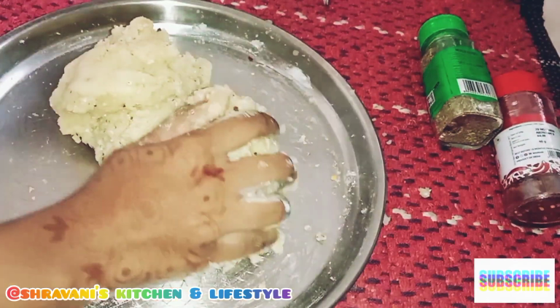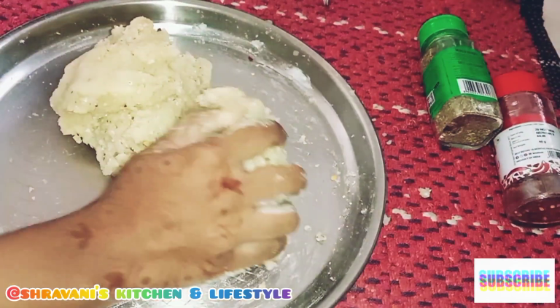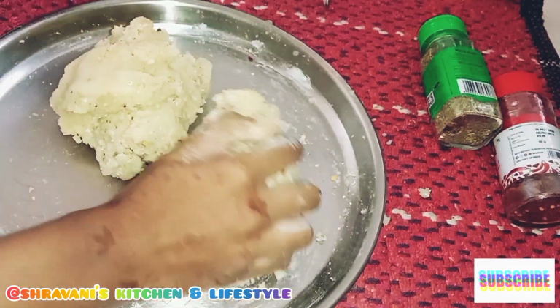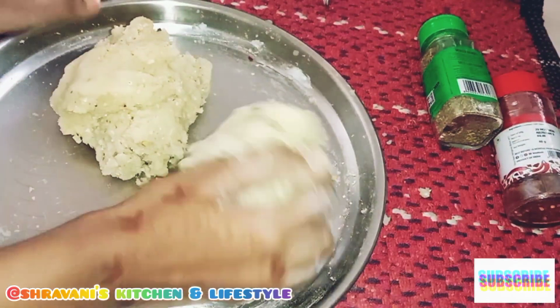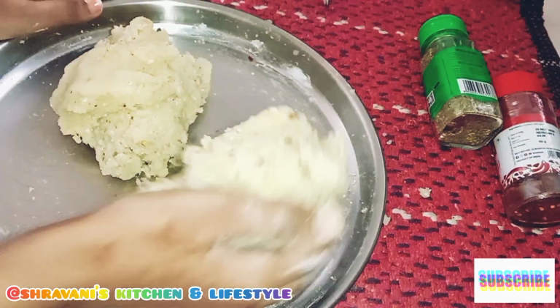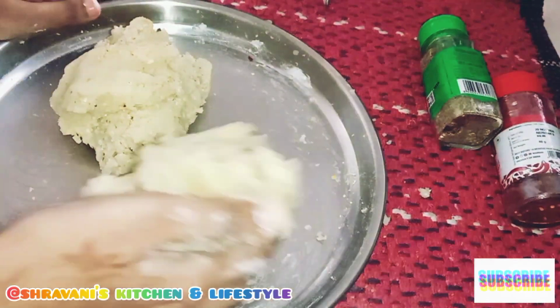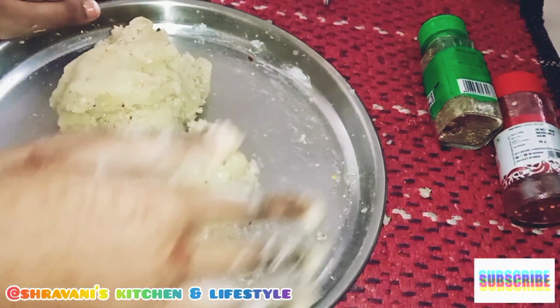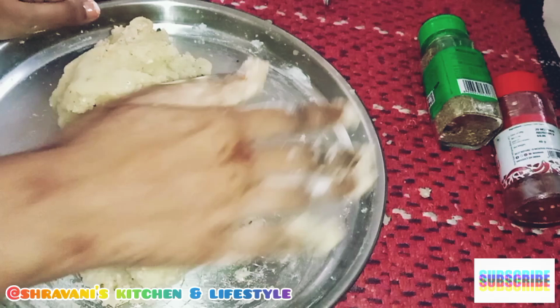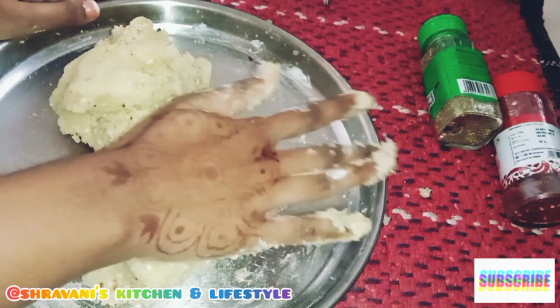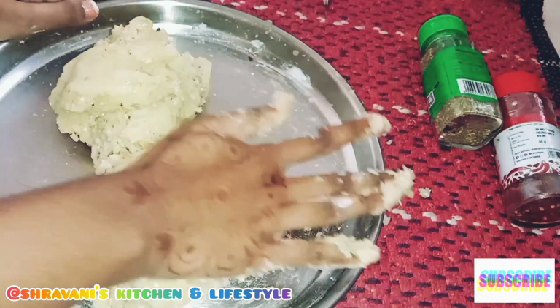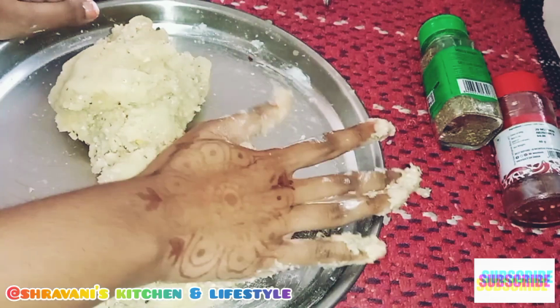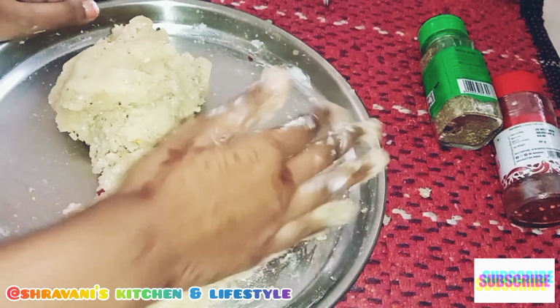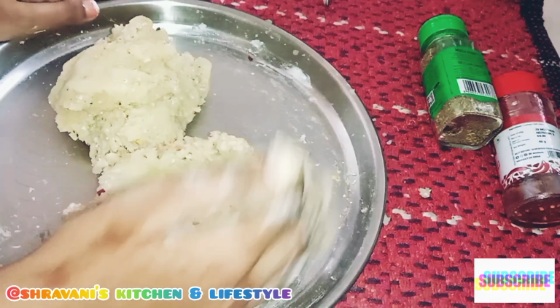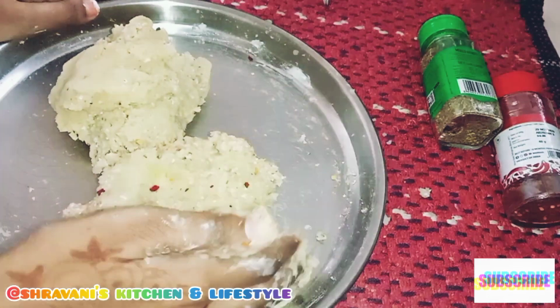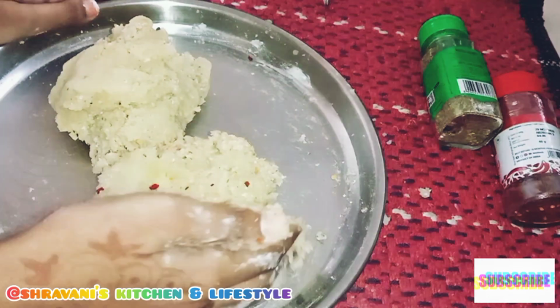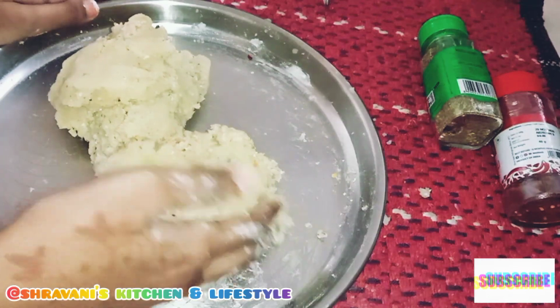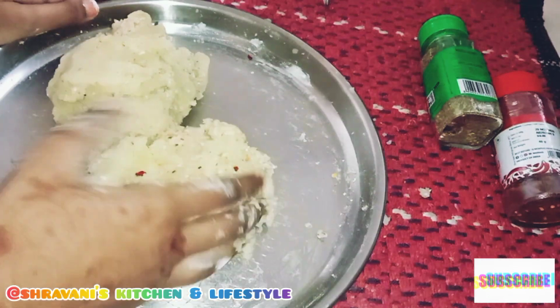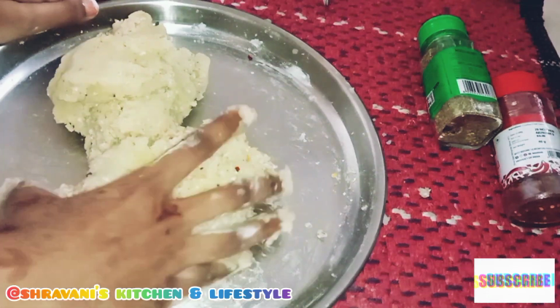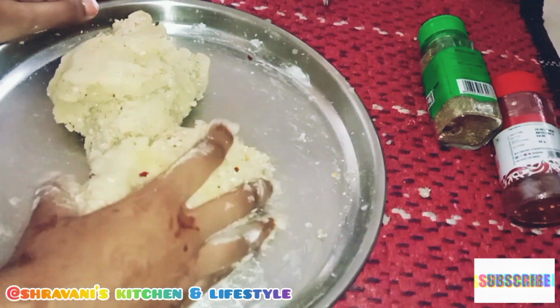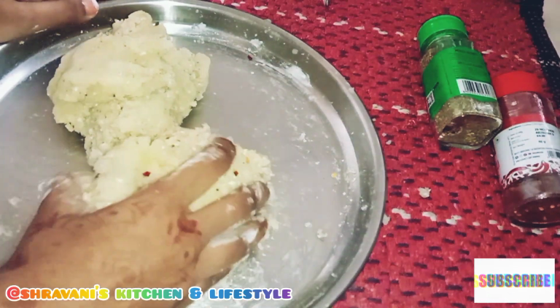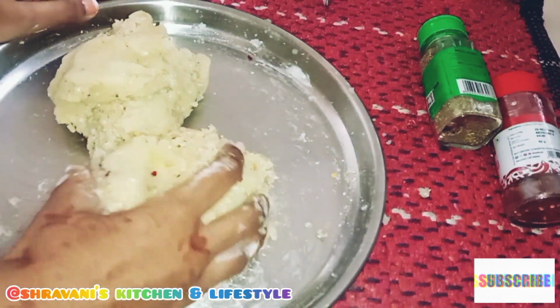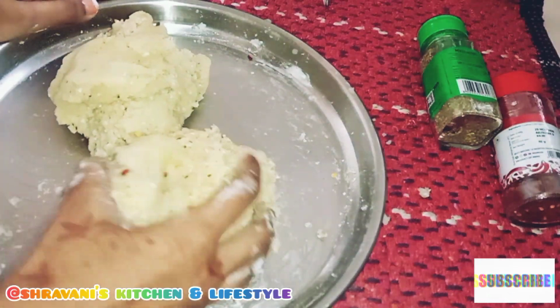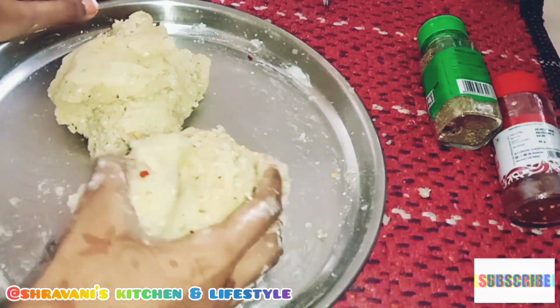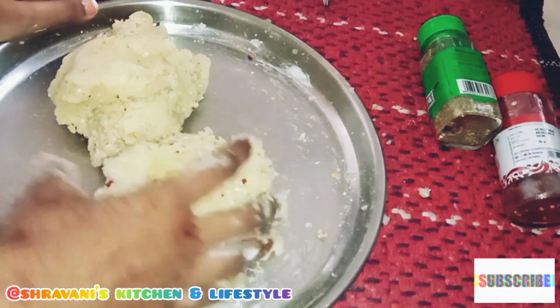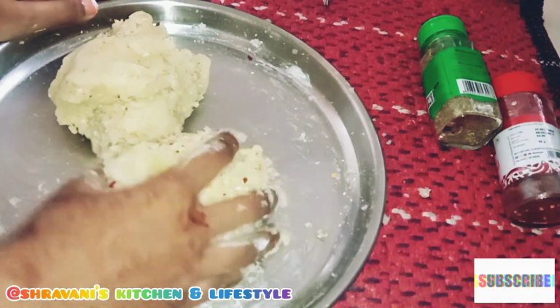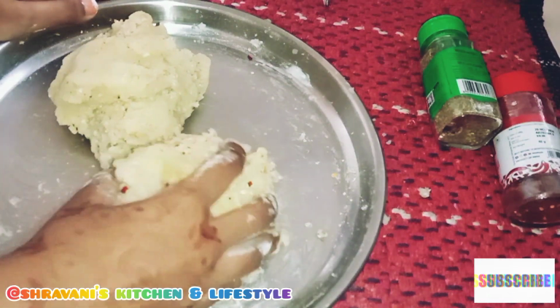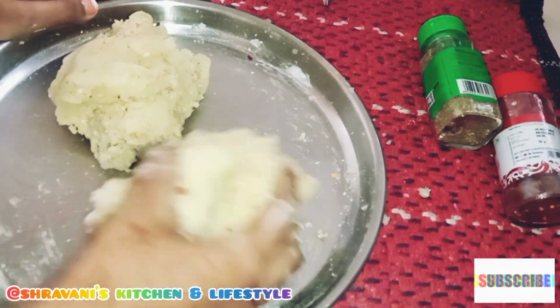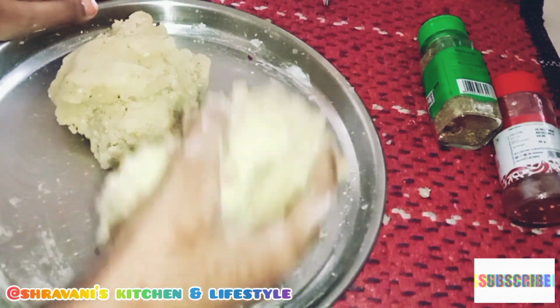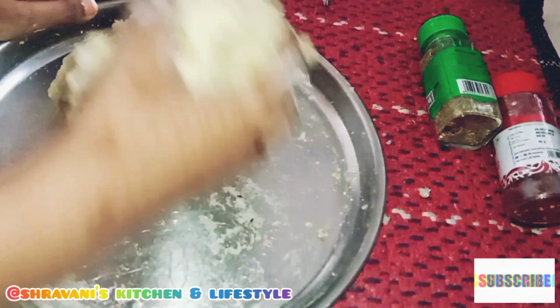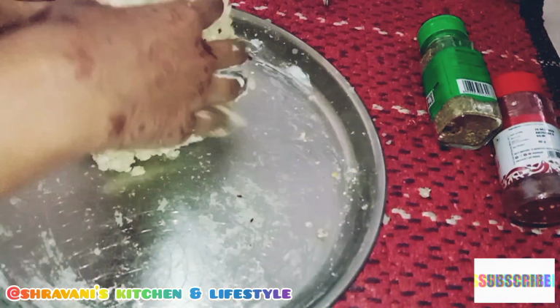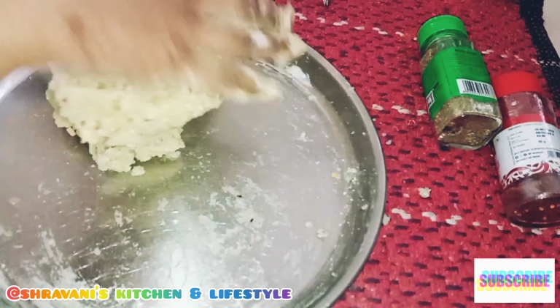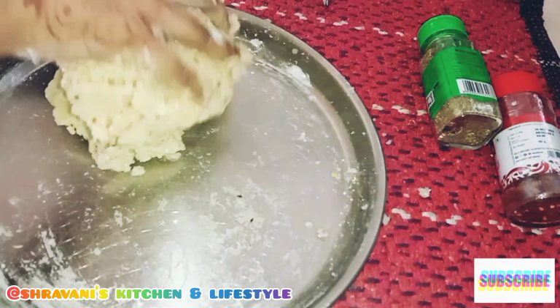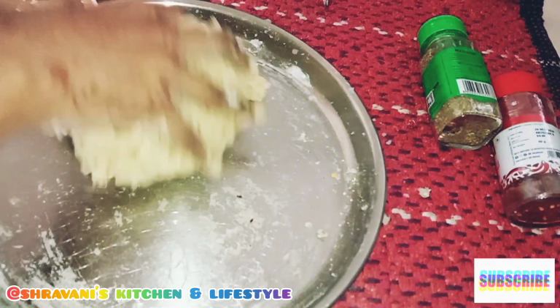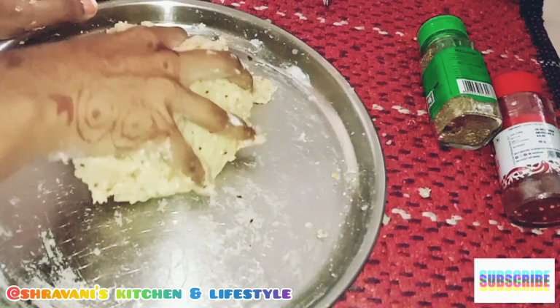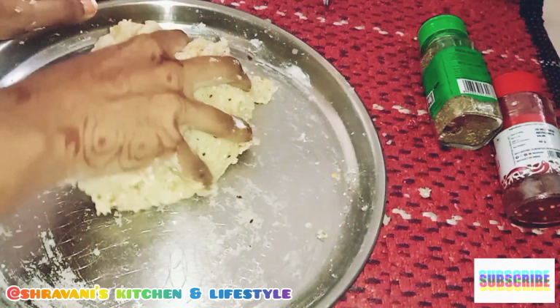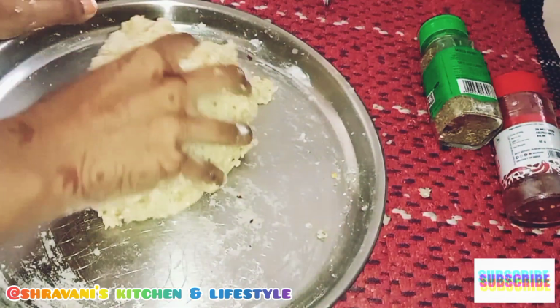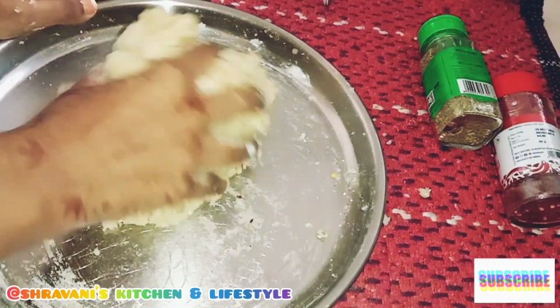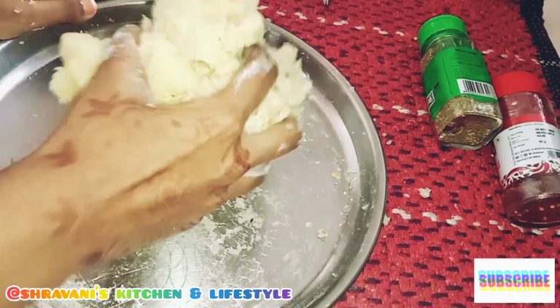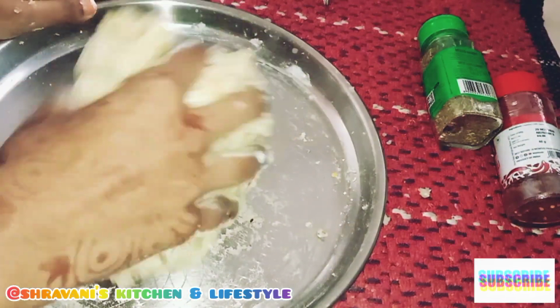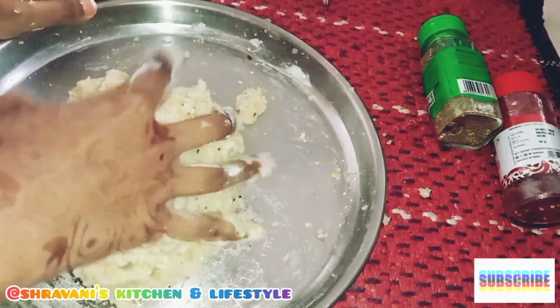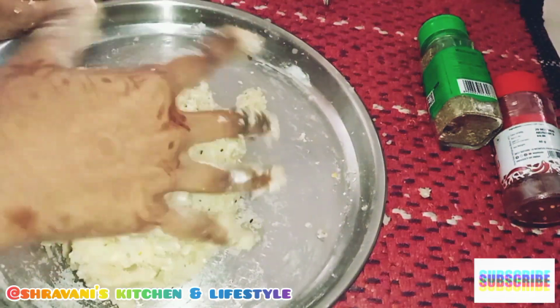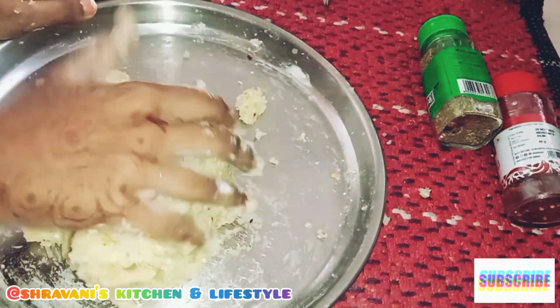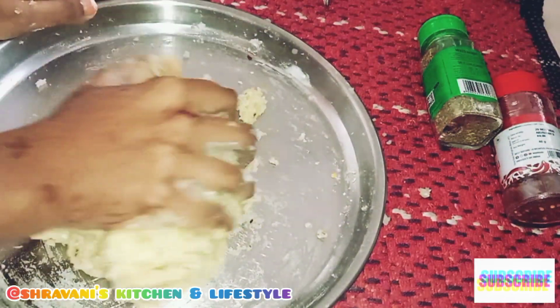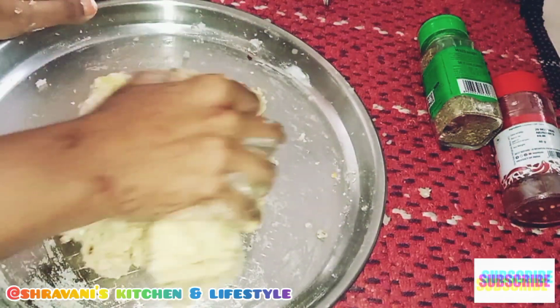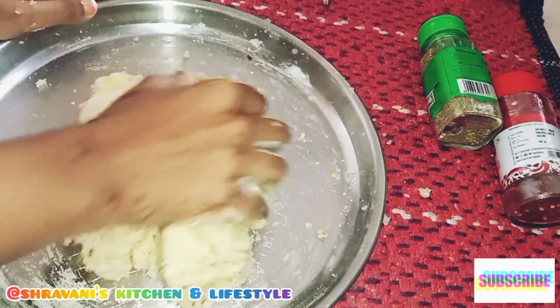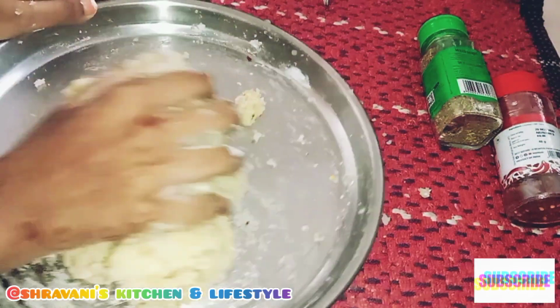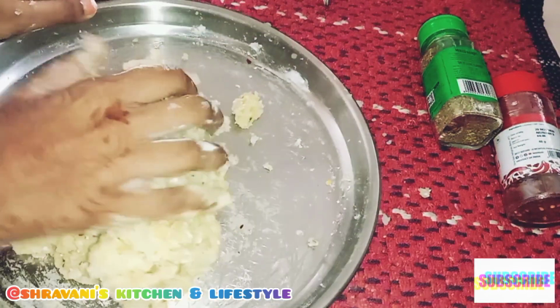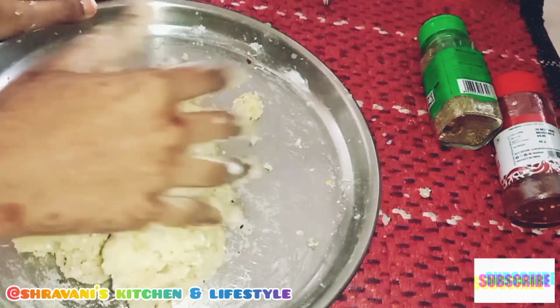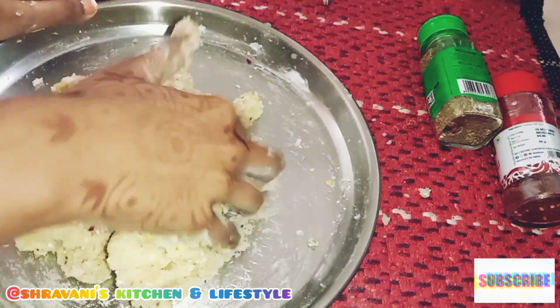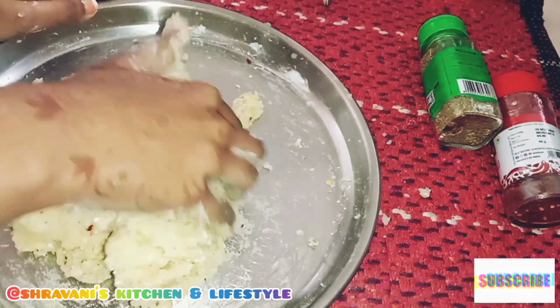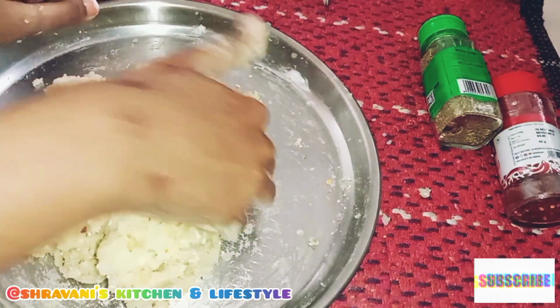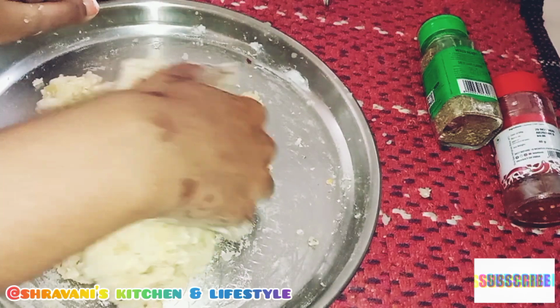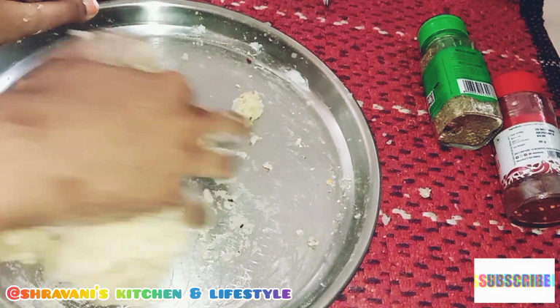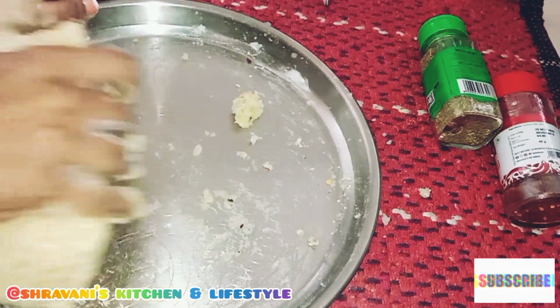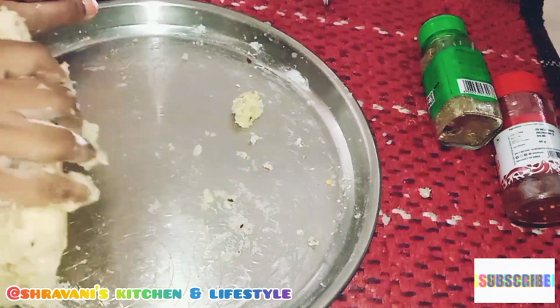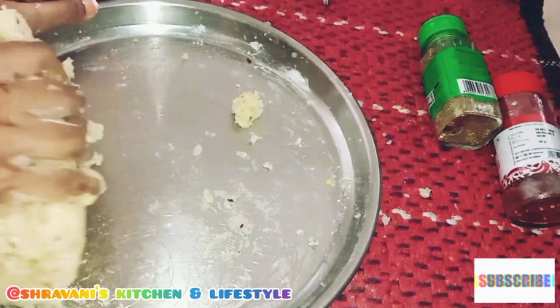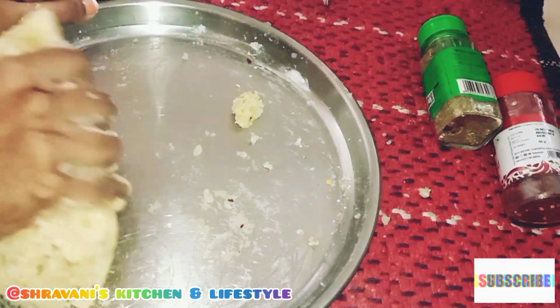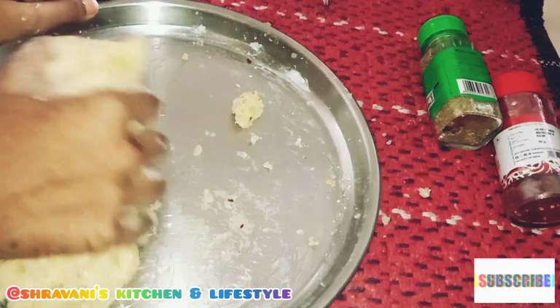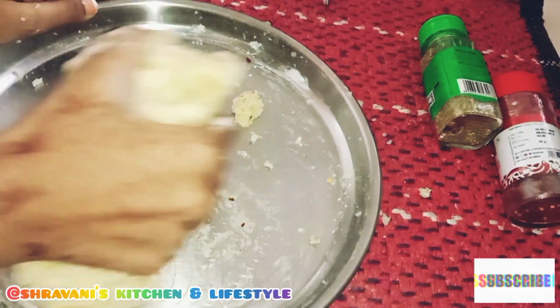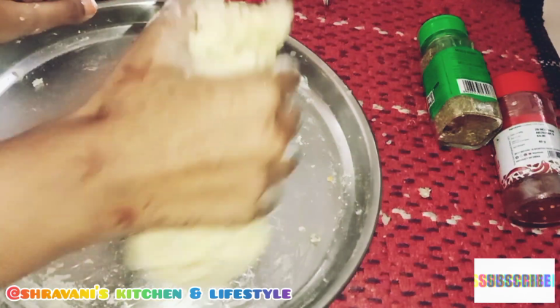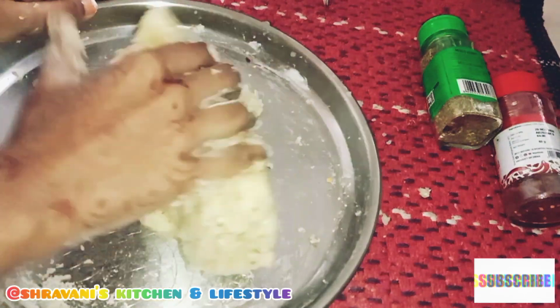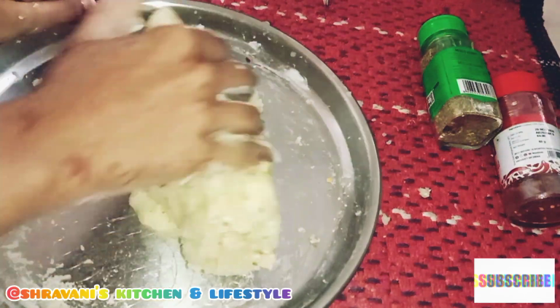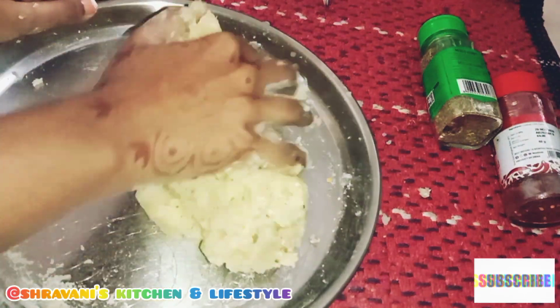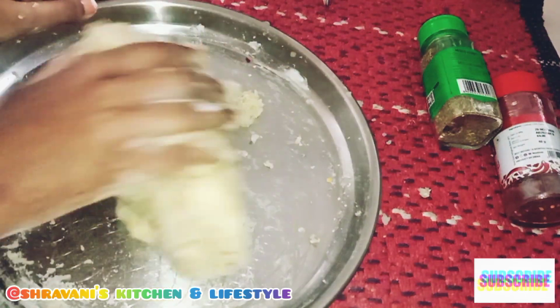After preparing our mixture with the mashed potato, now I would like to add 2 portions.